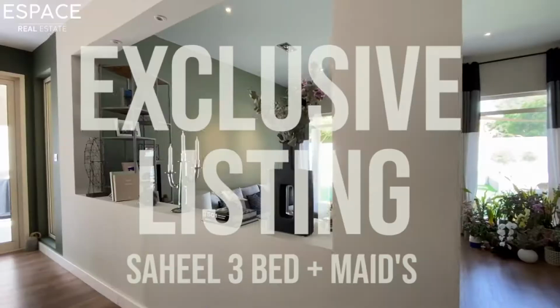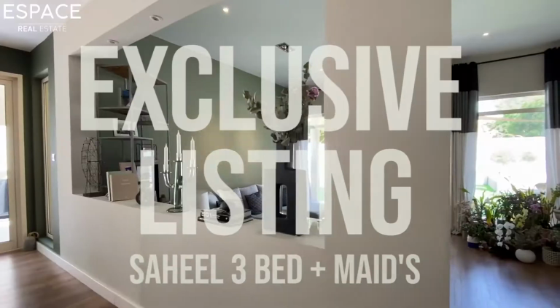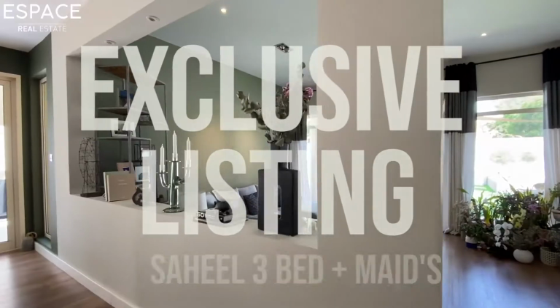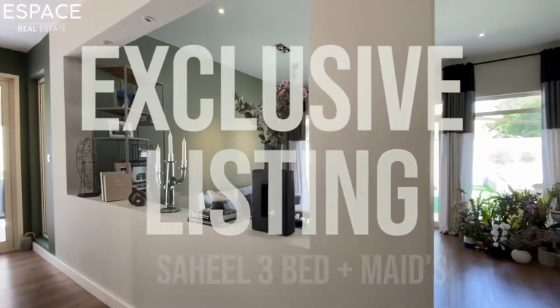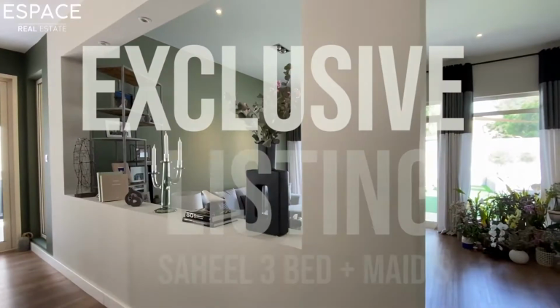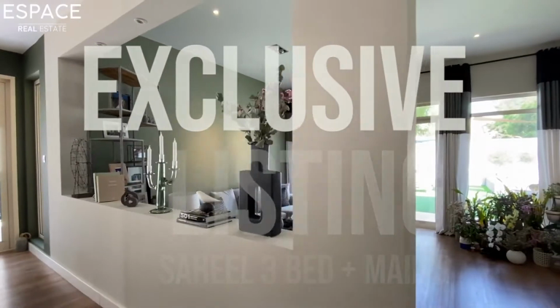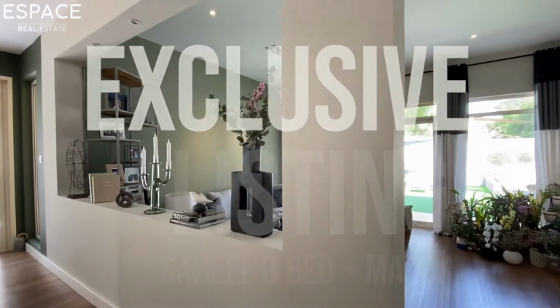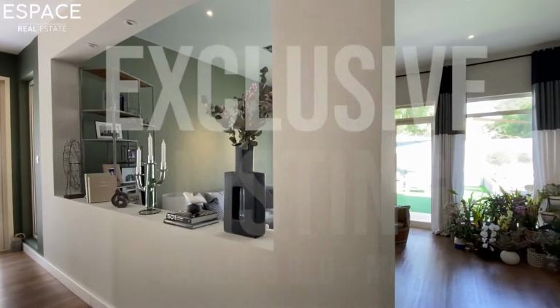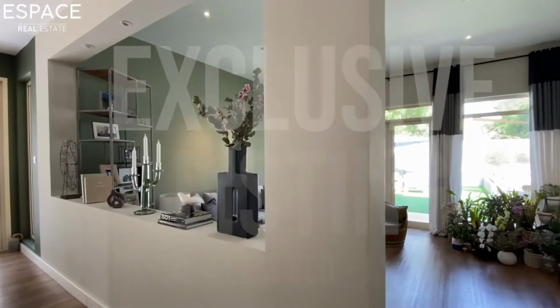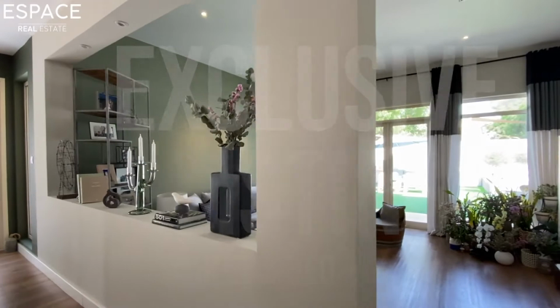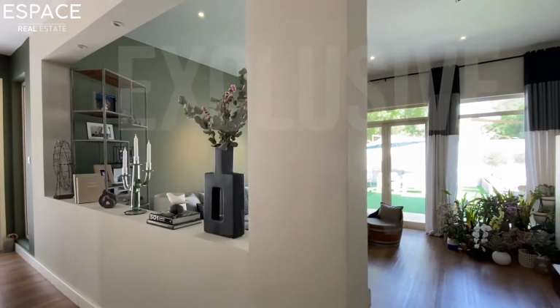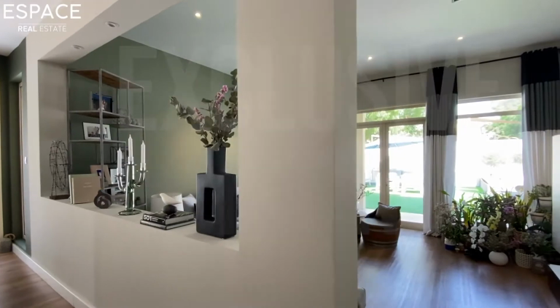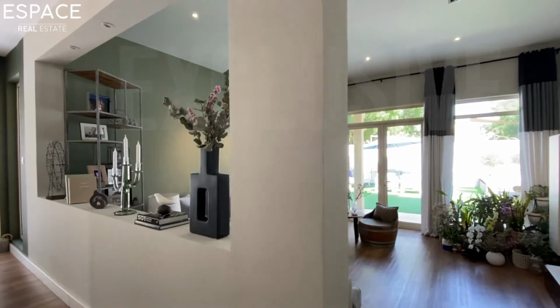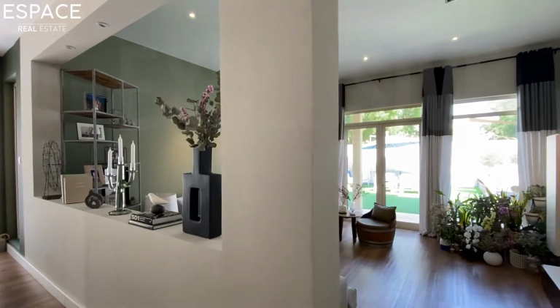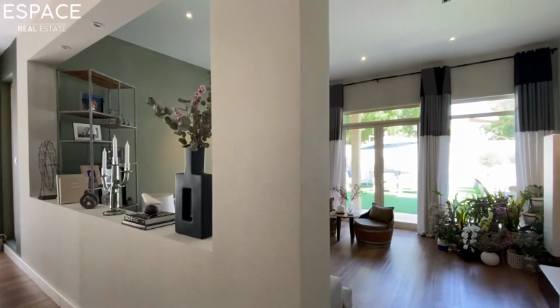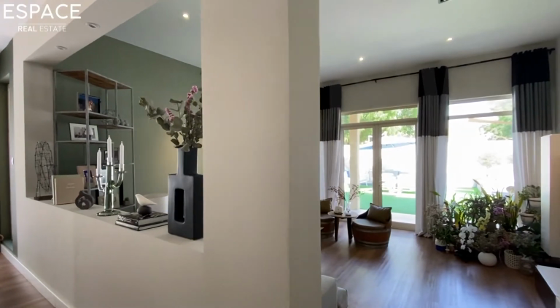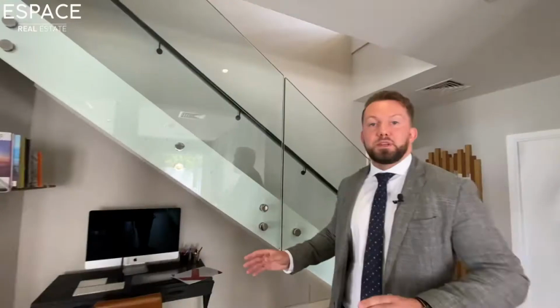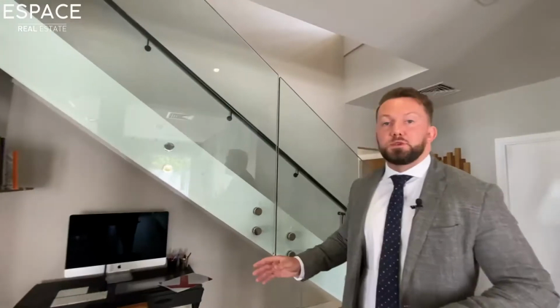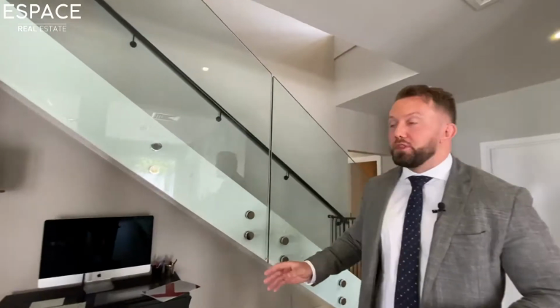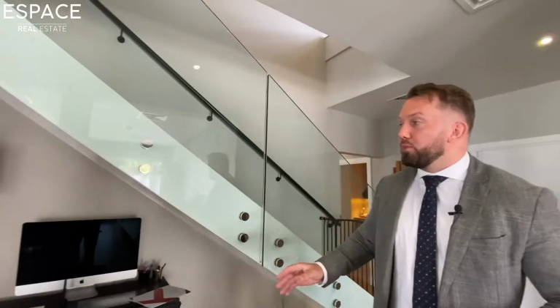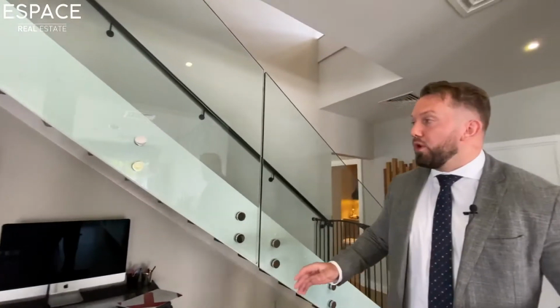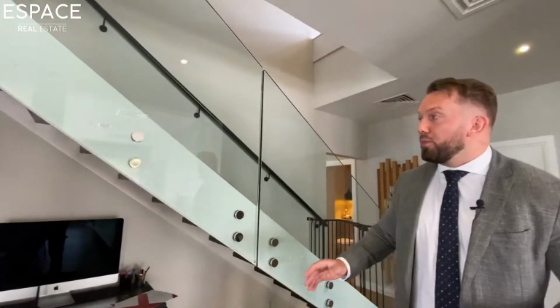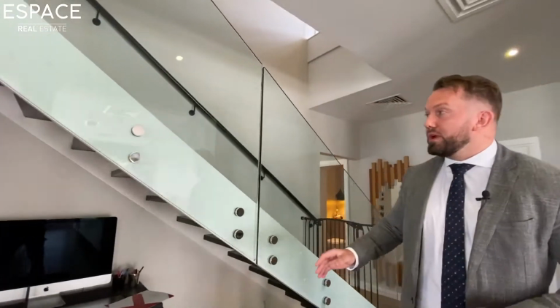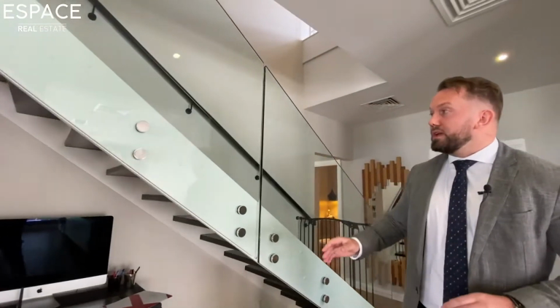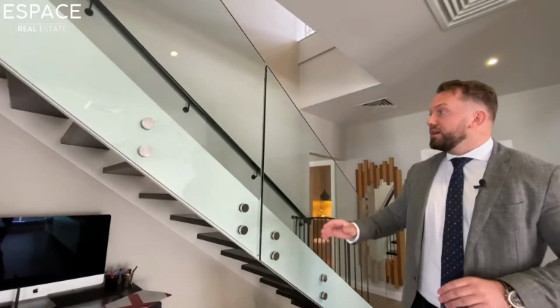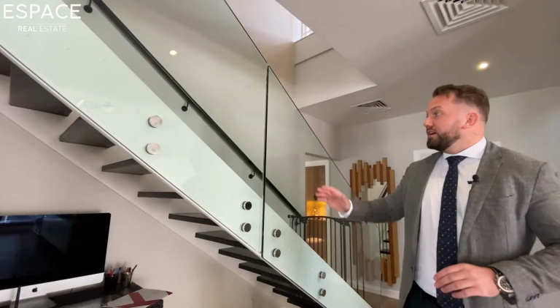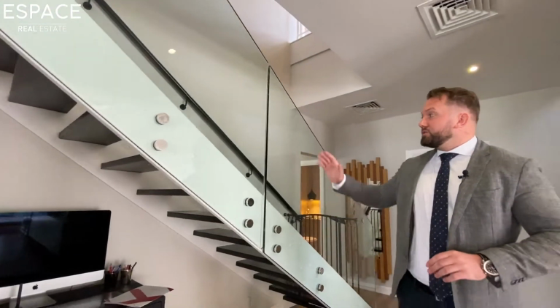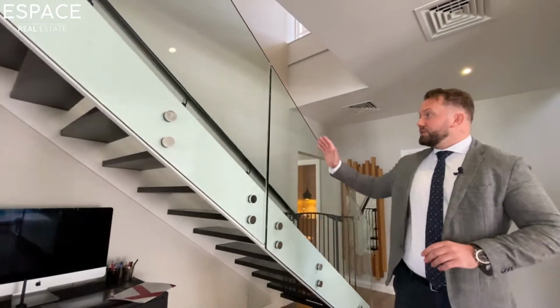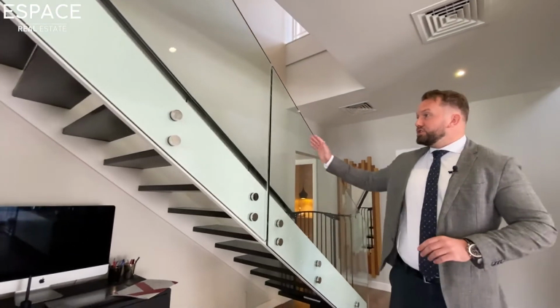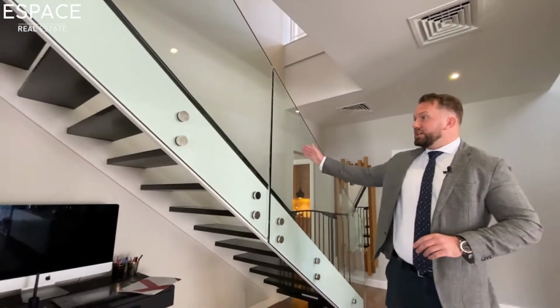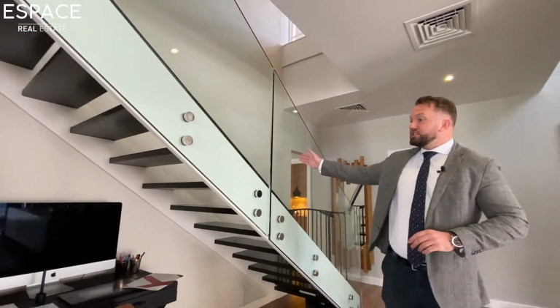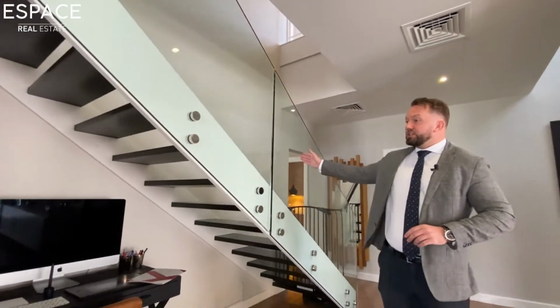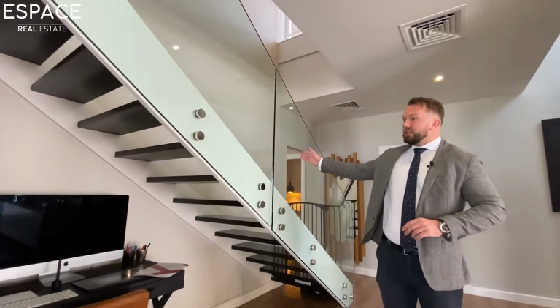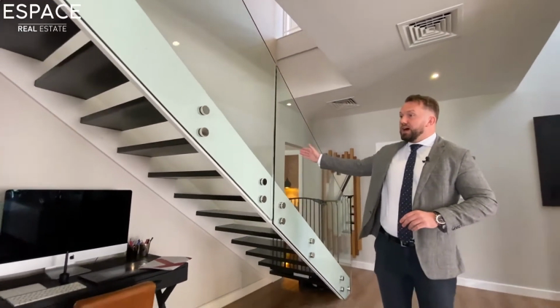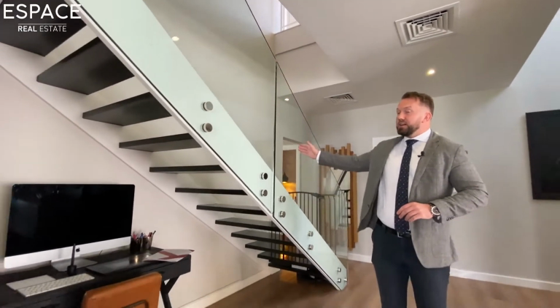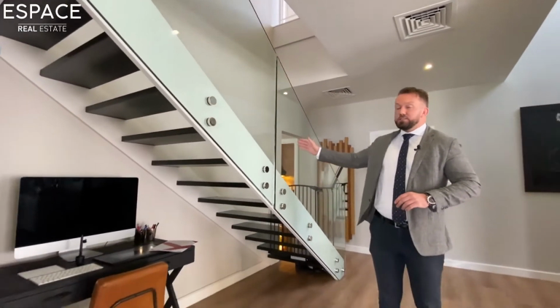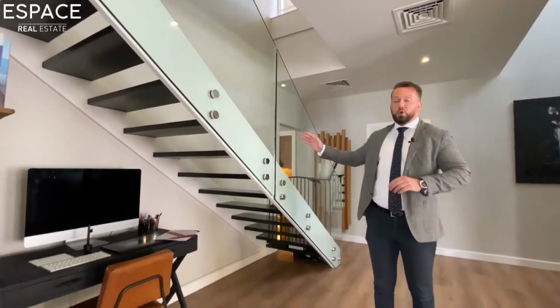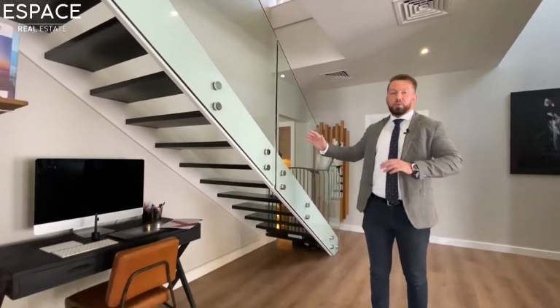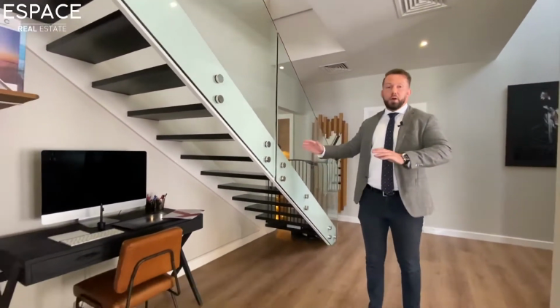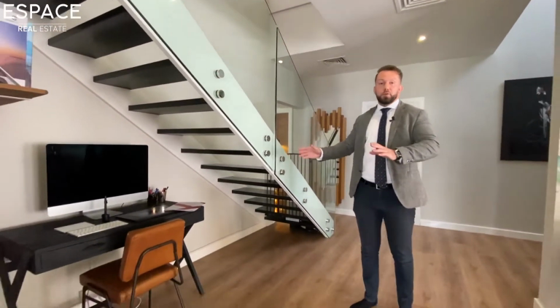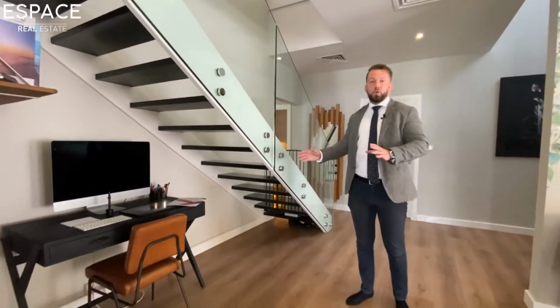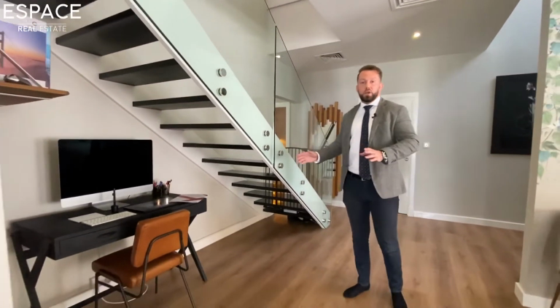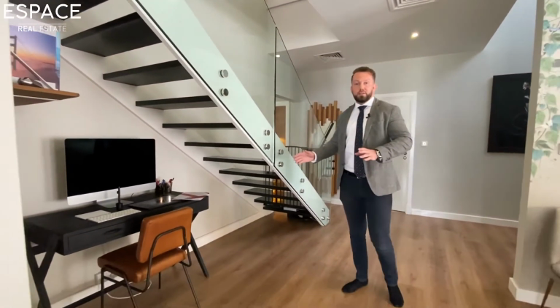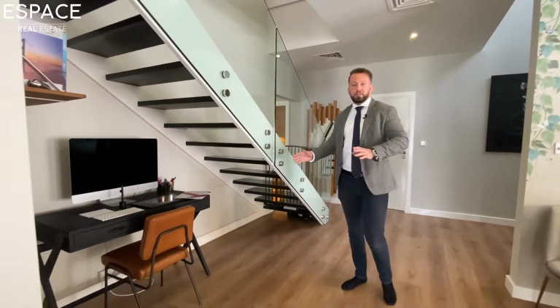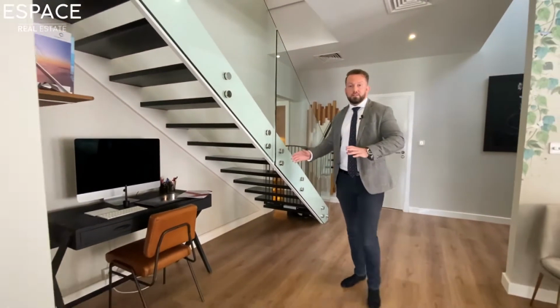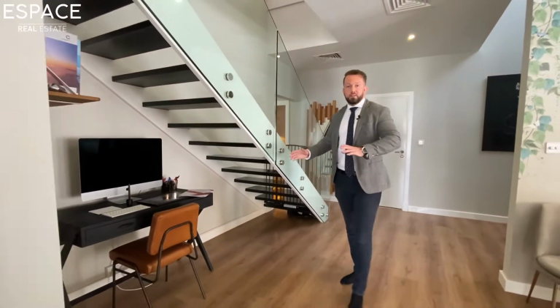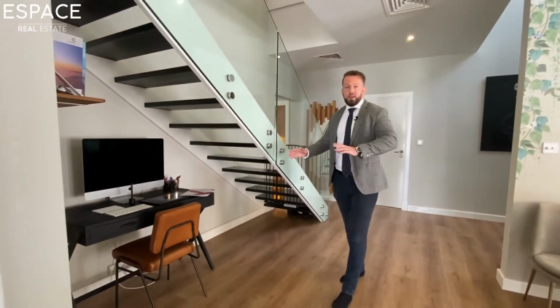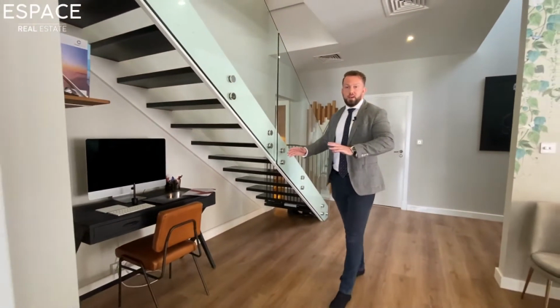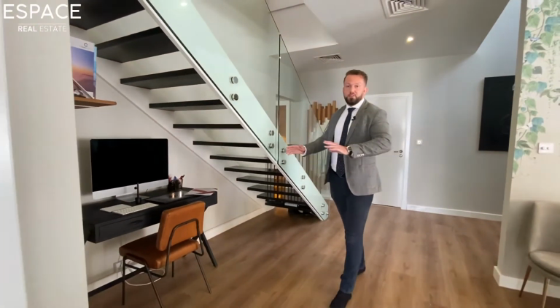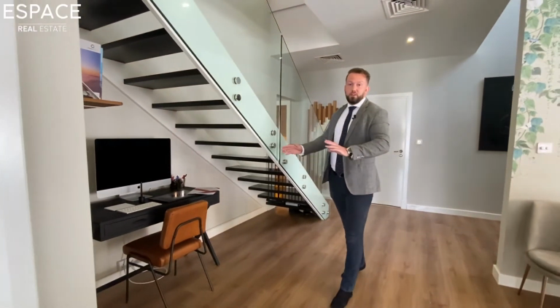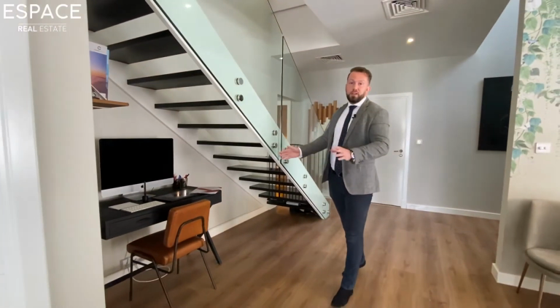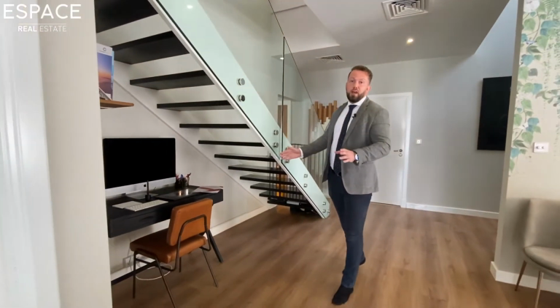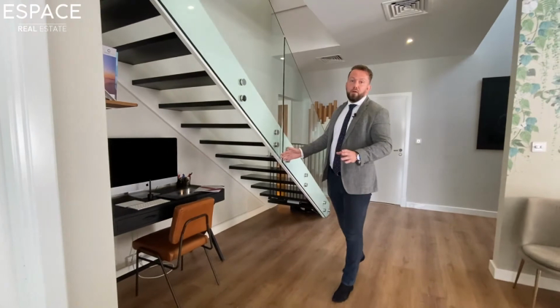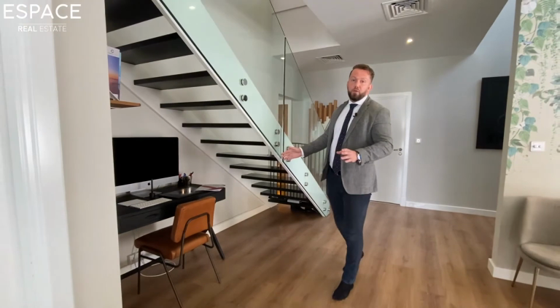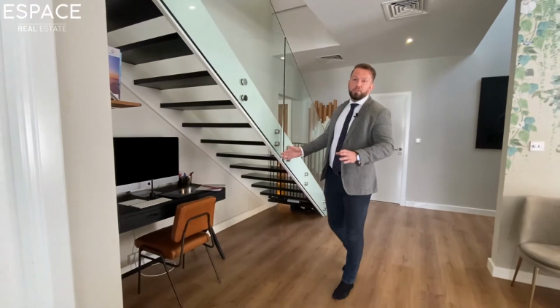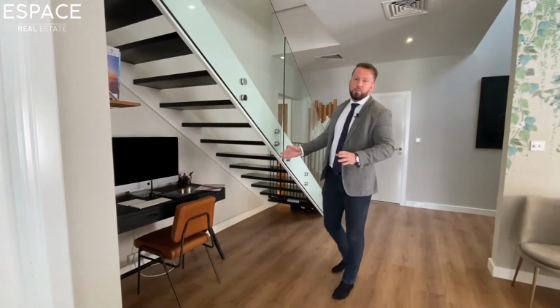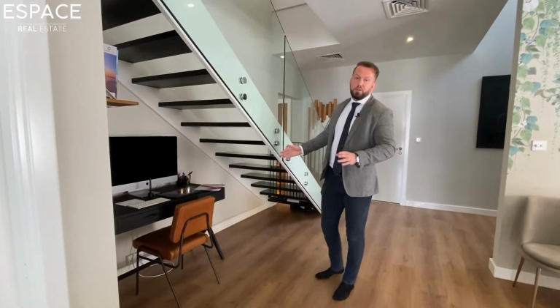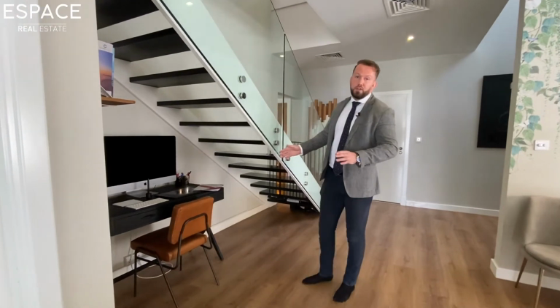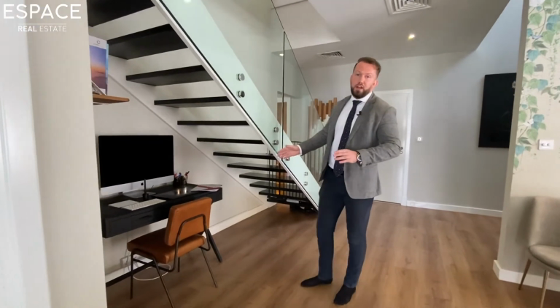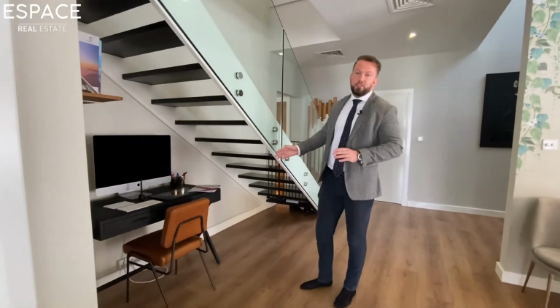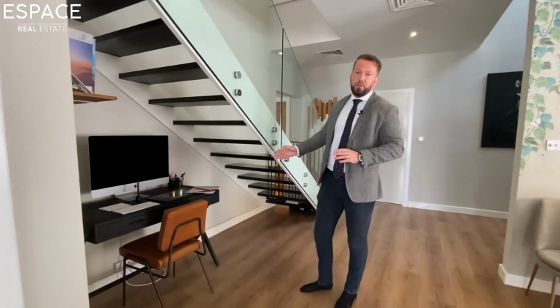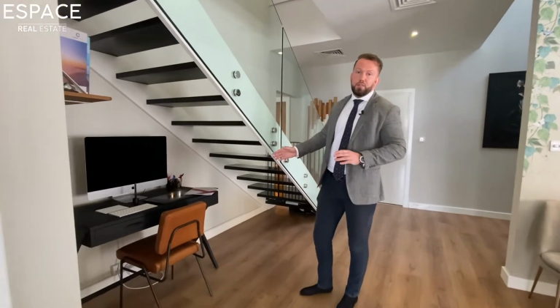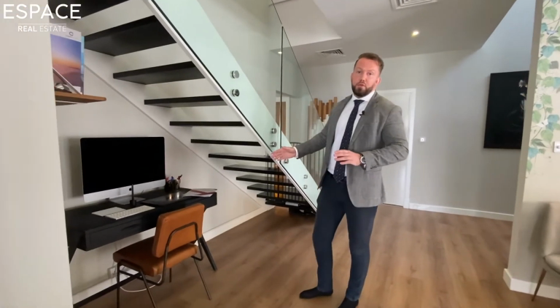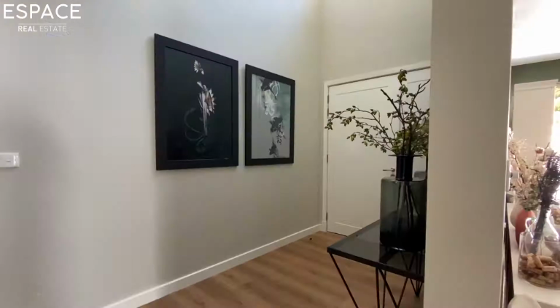The stairway is one of my favorite bits about the property. It's been changed to glass and opened up to create this study area which can be utilized by the owners.